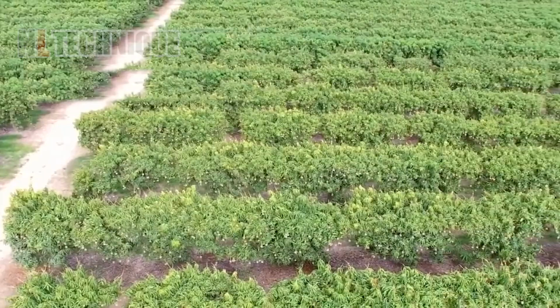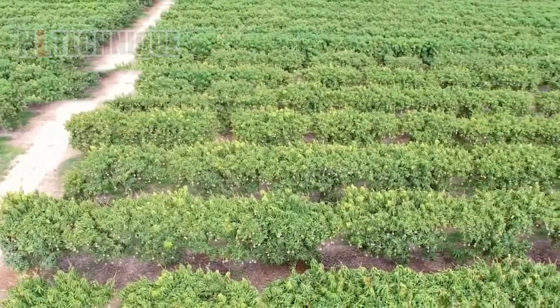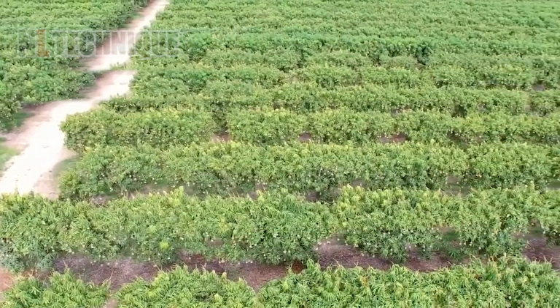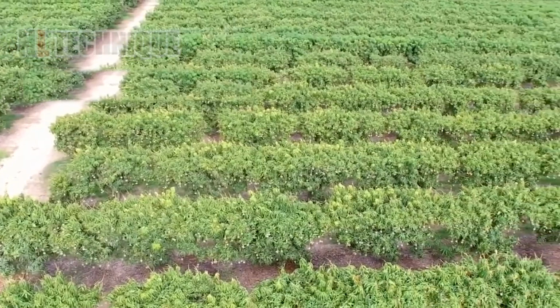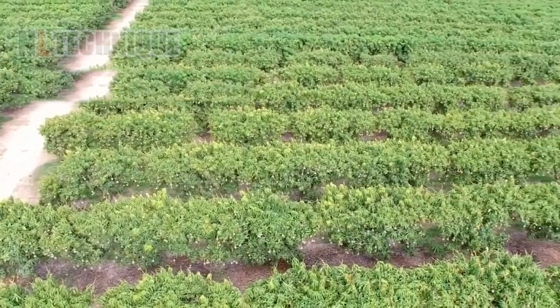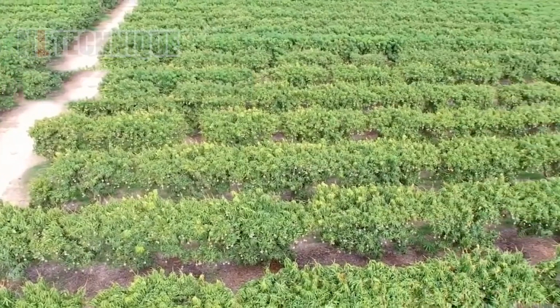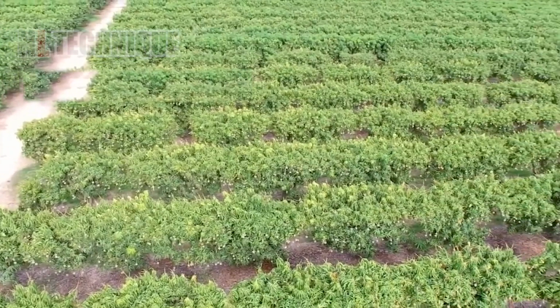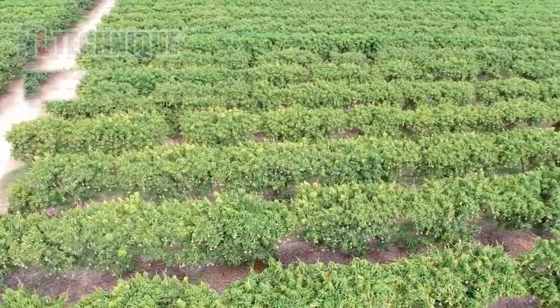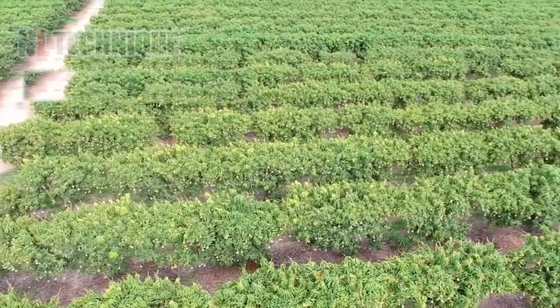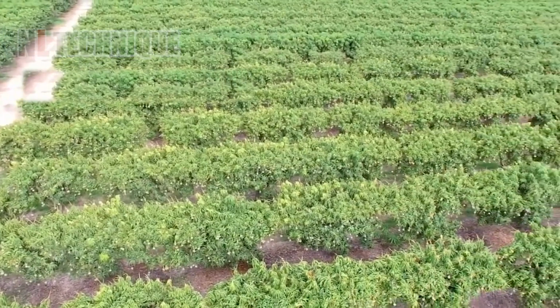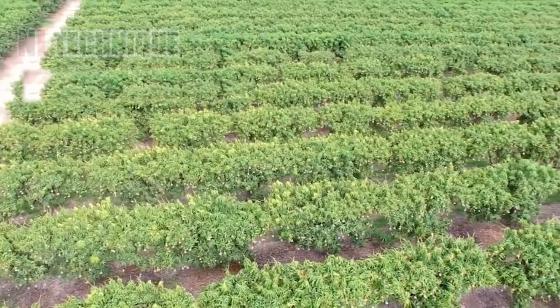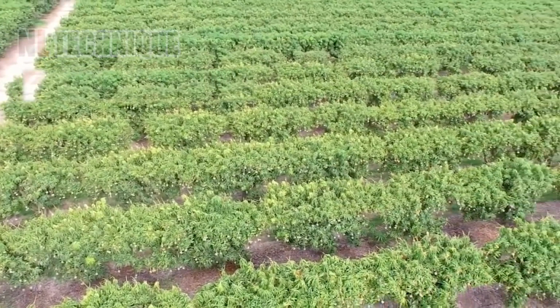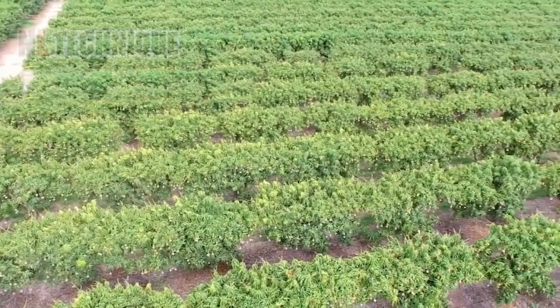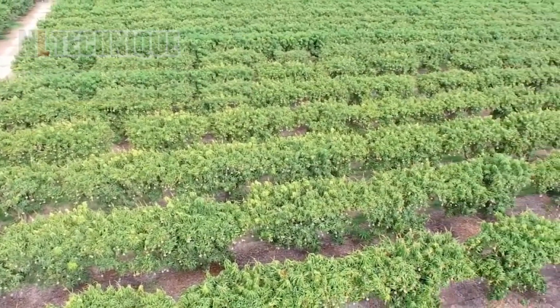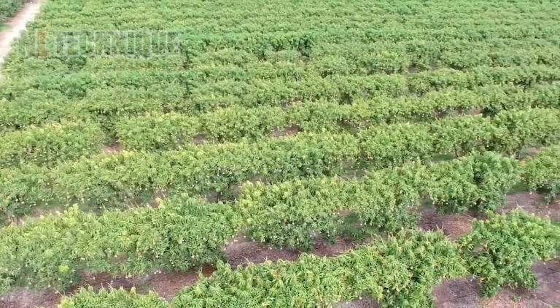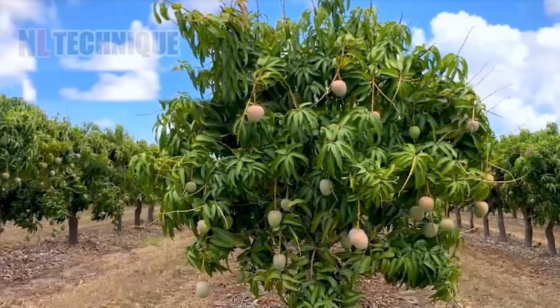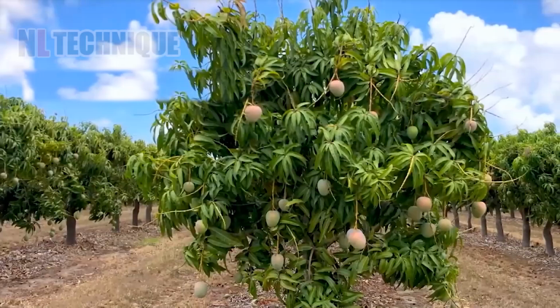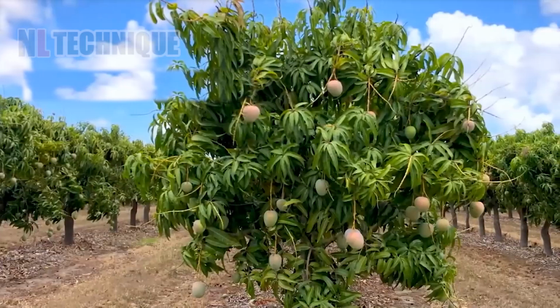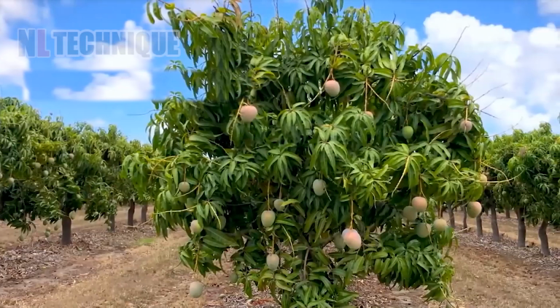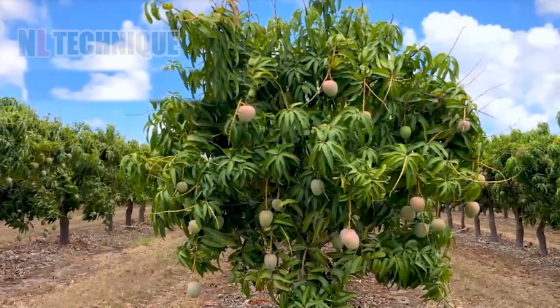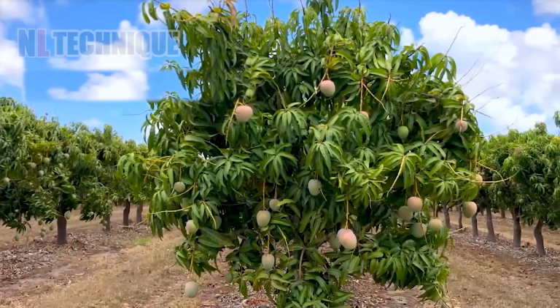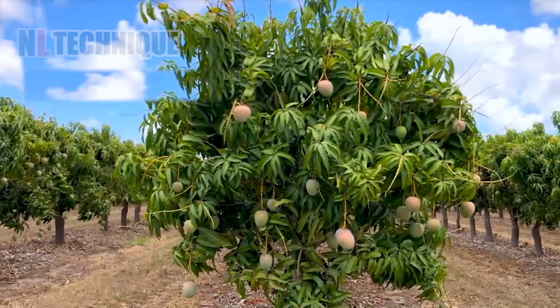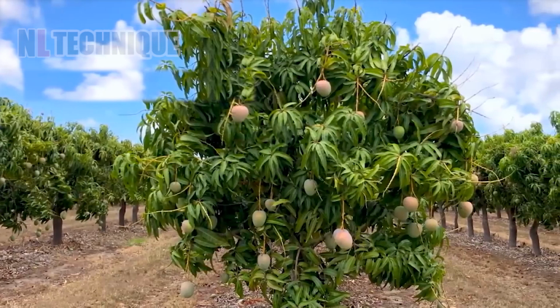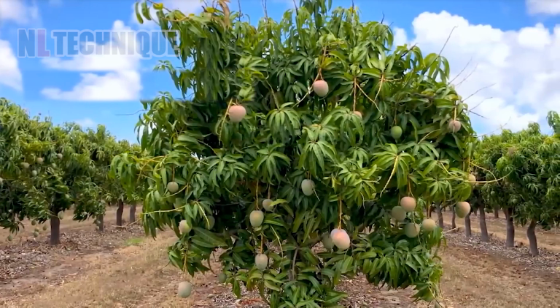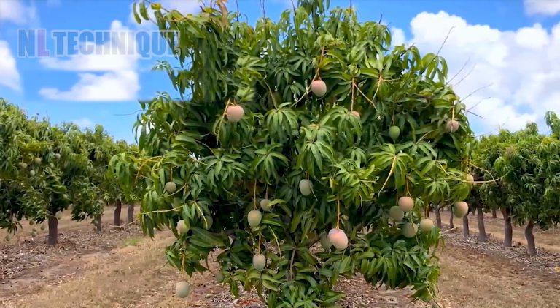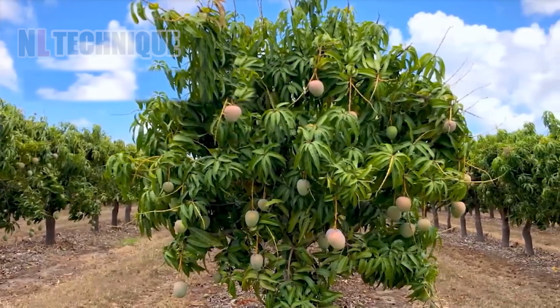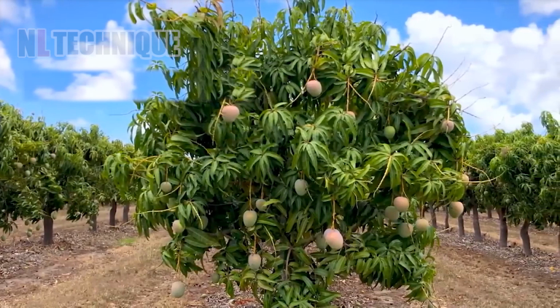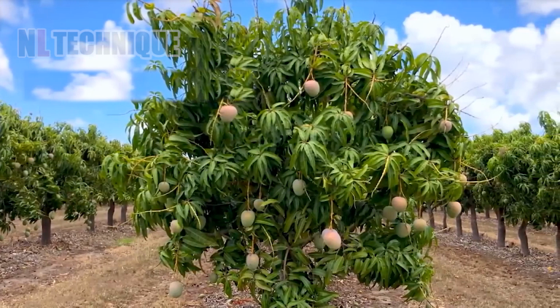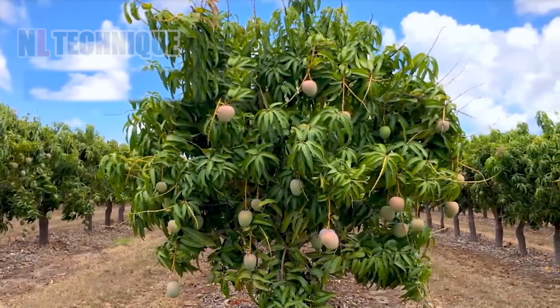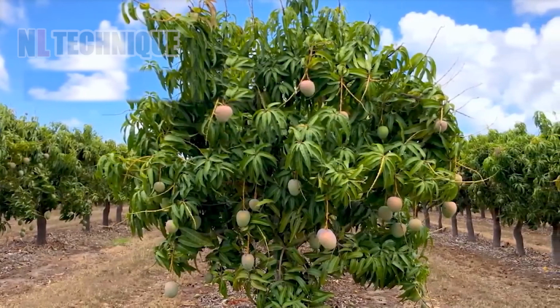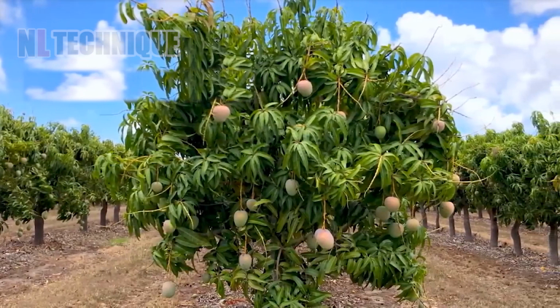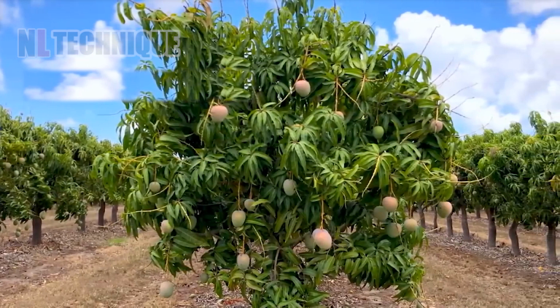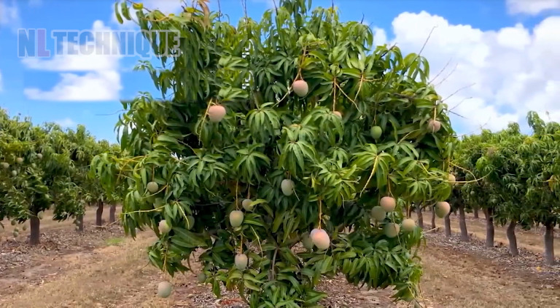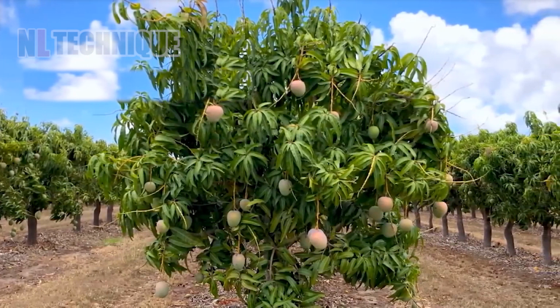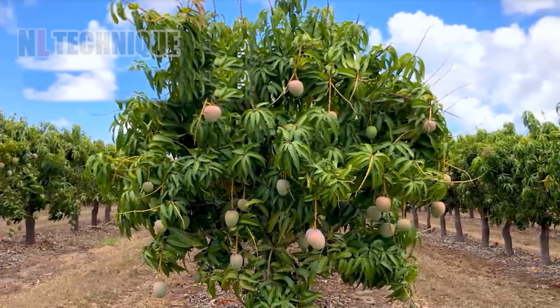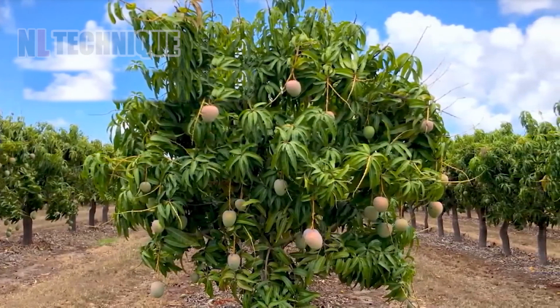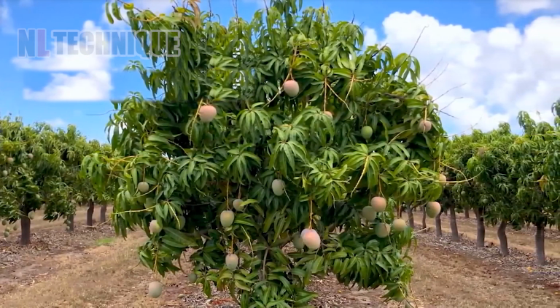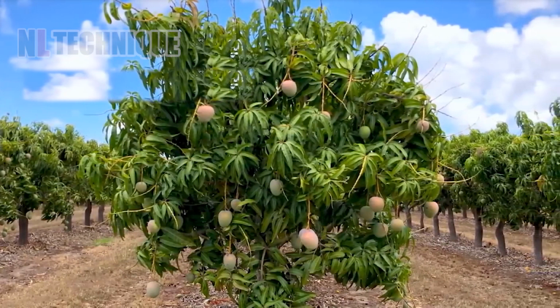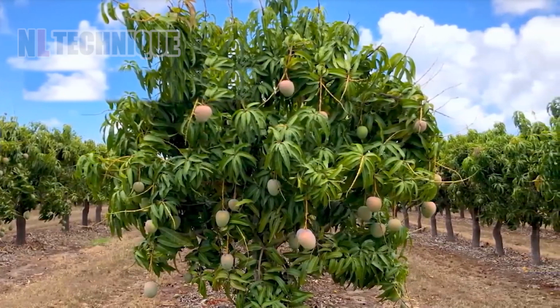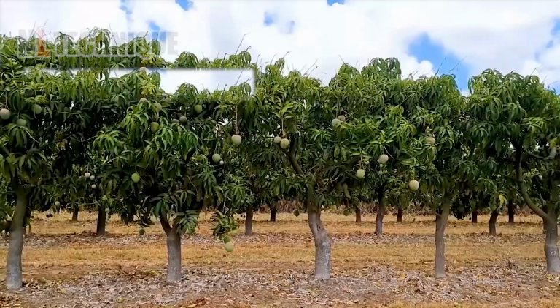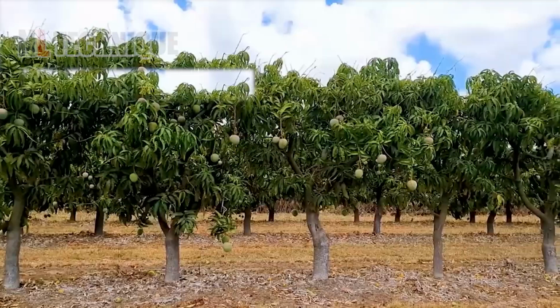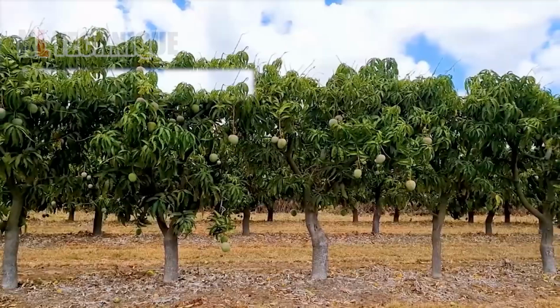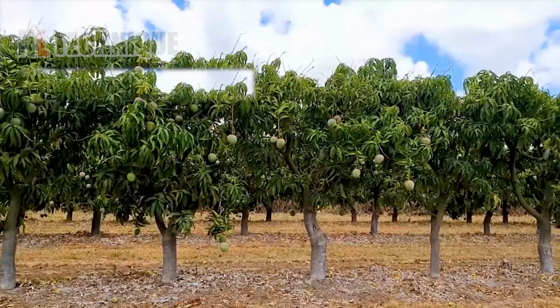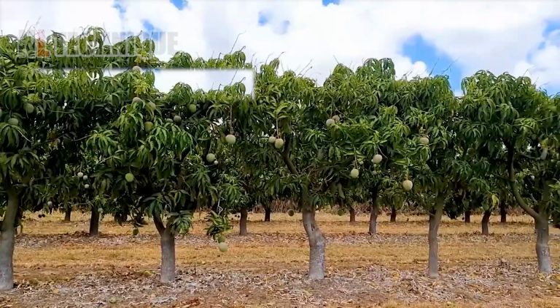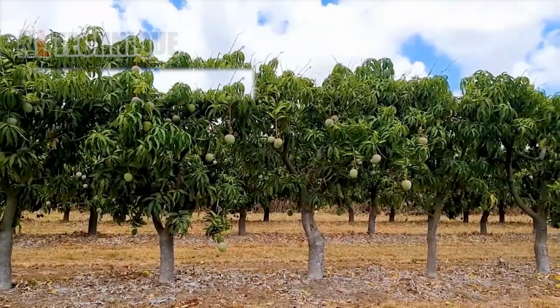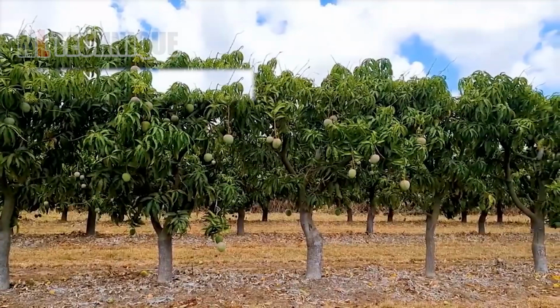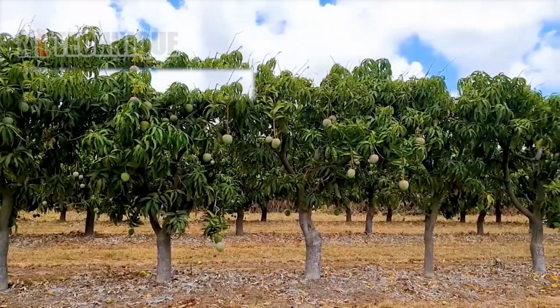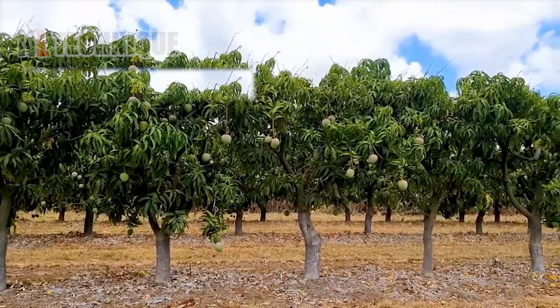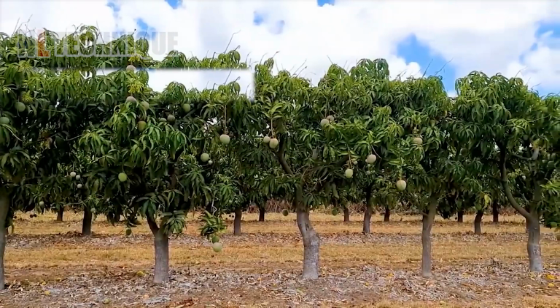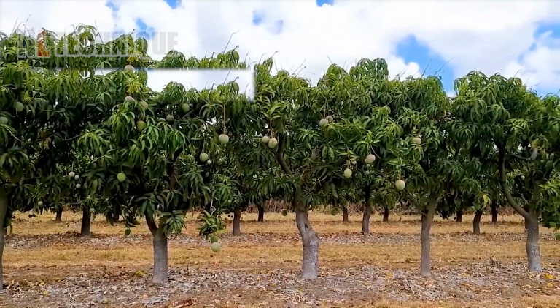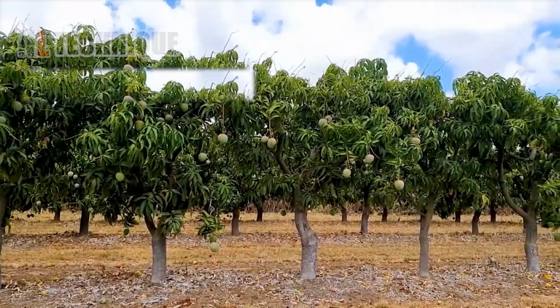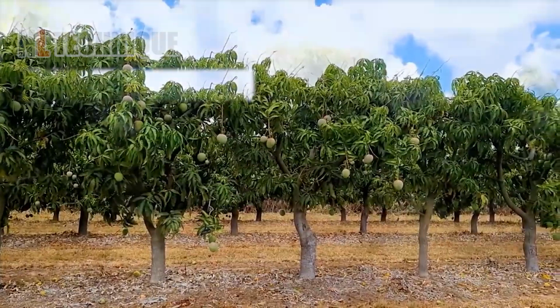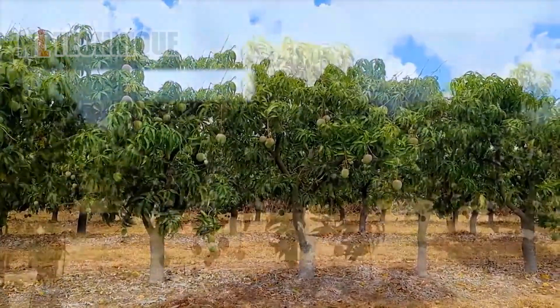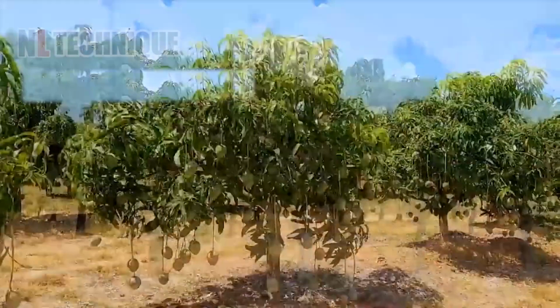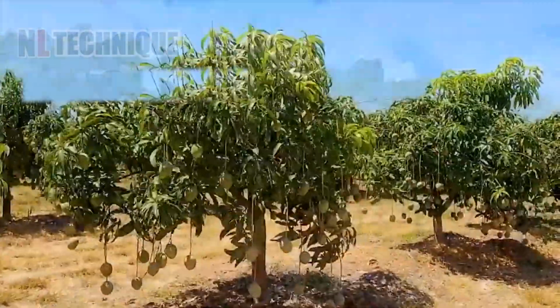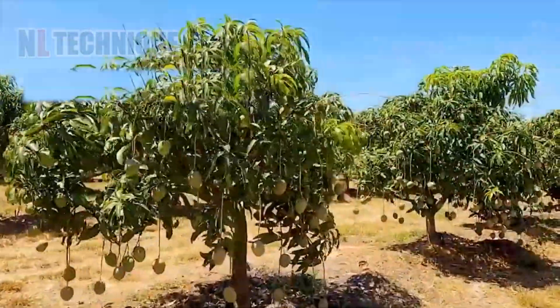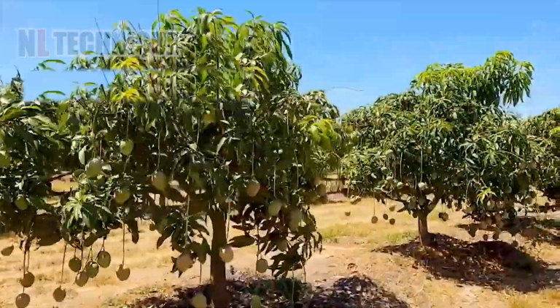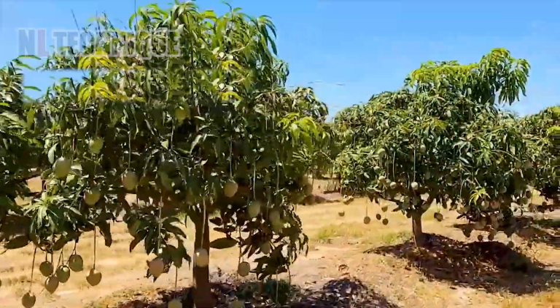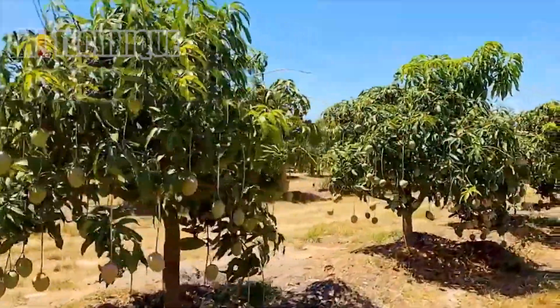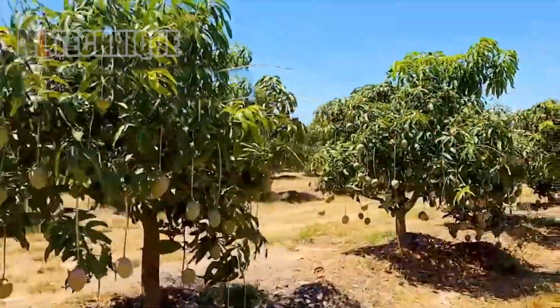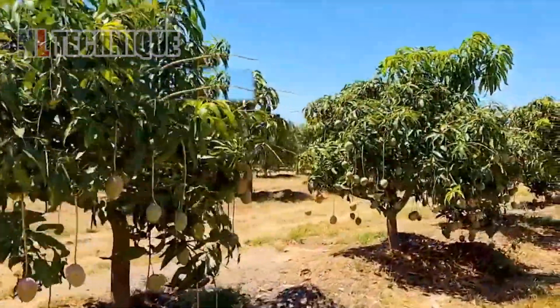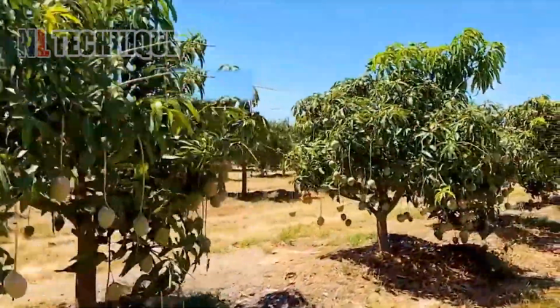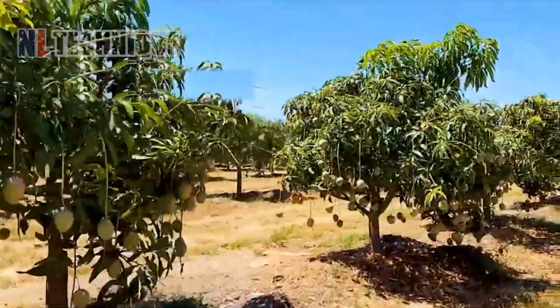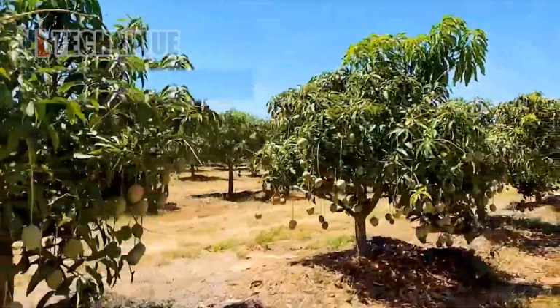These mangoes are already ready for harvest. Would it be amazing to pick these ripe gems yourself at the giant mango farm?